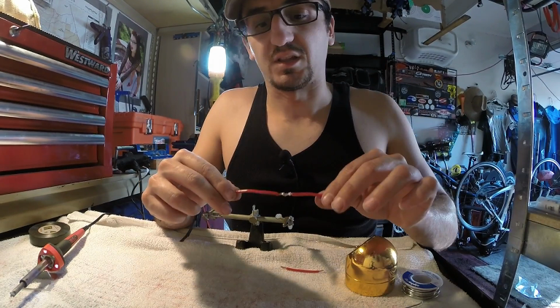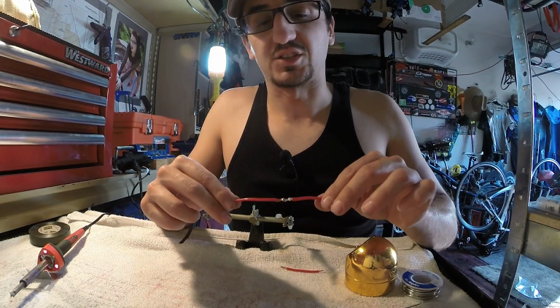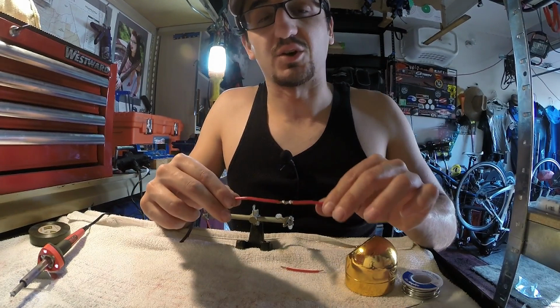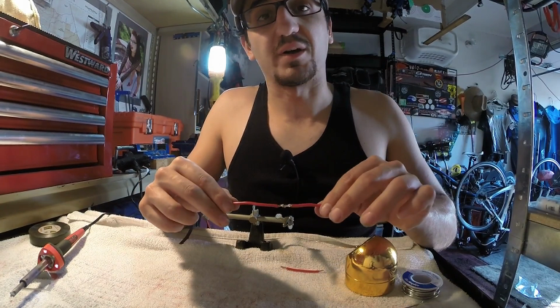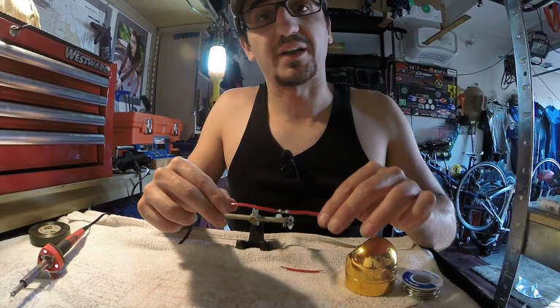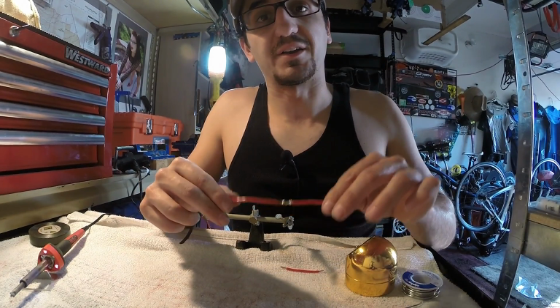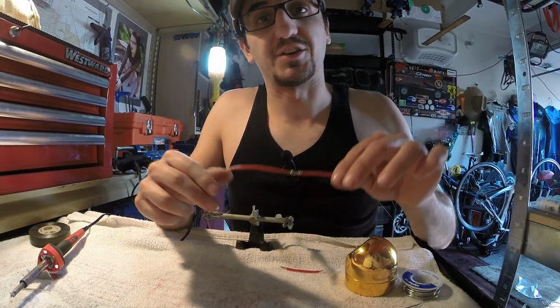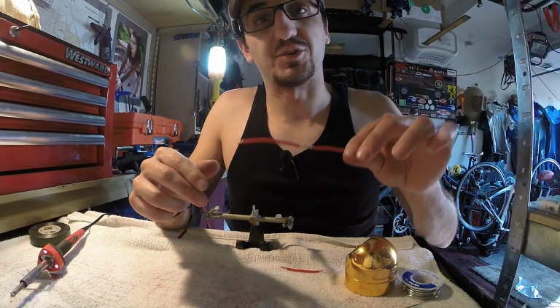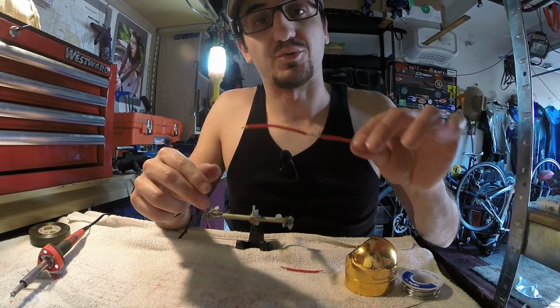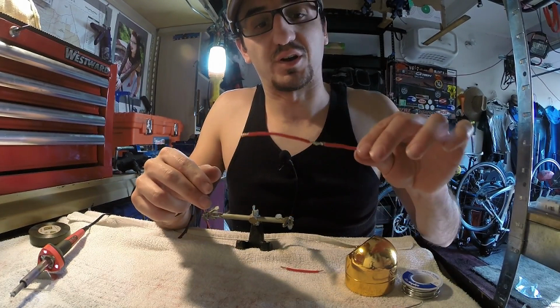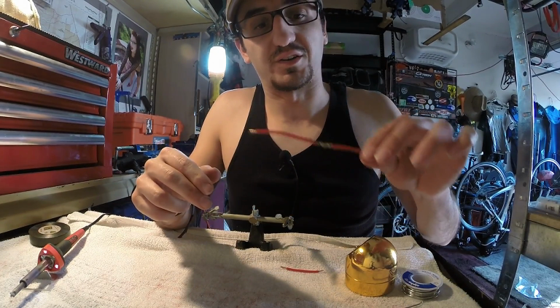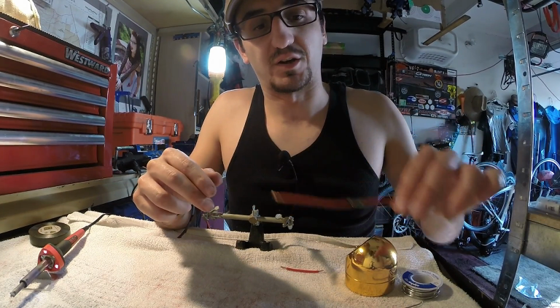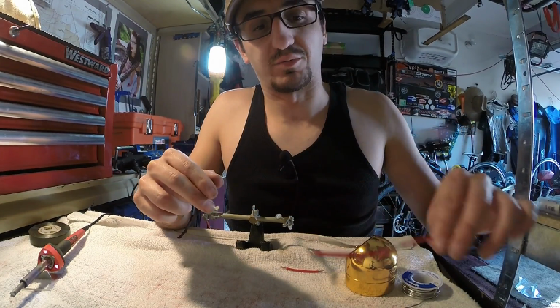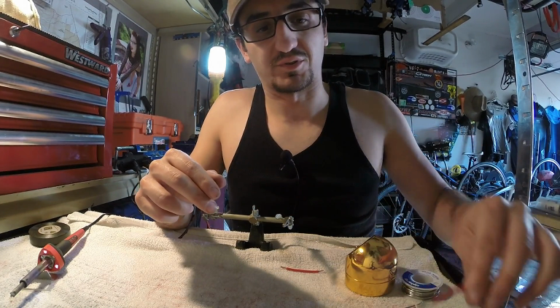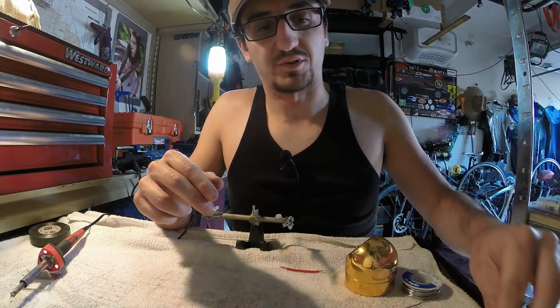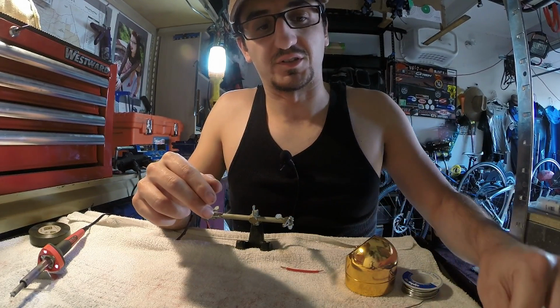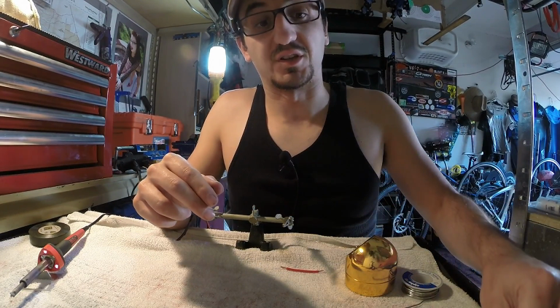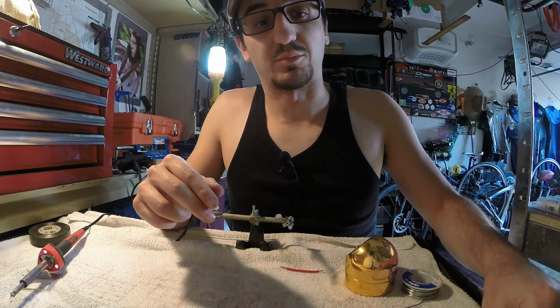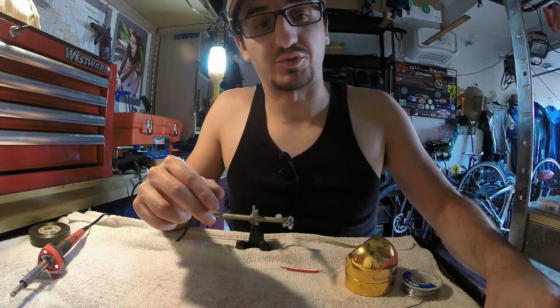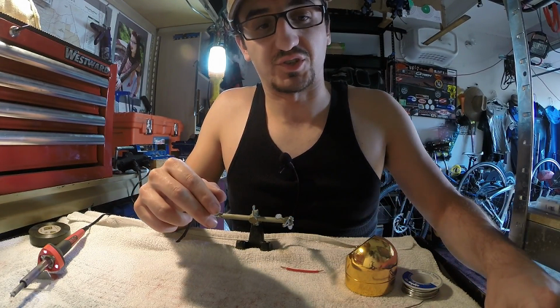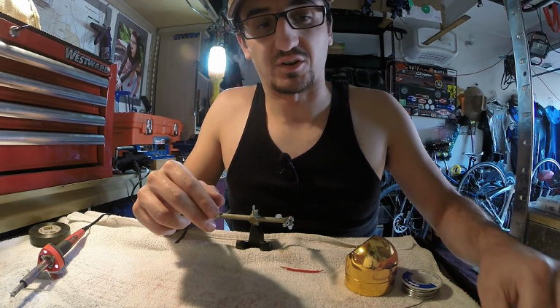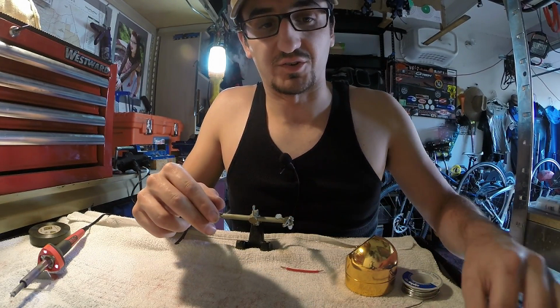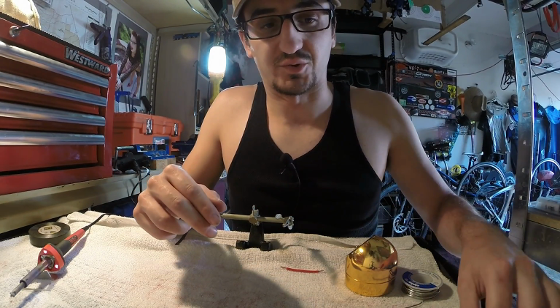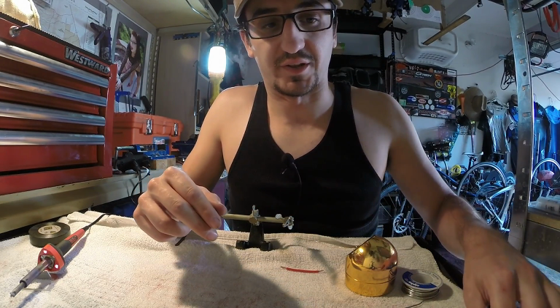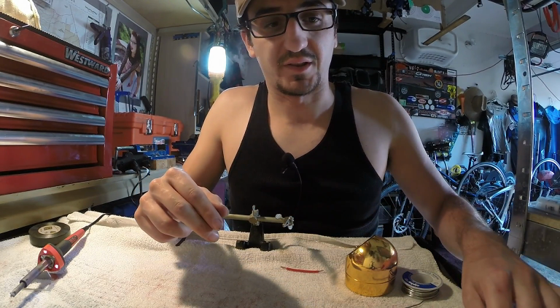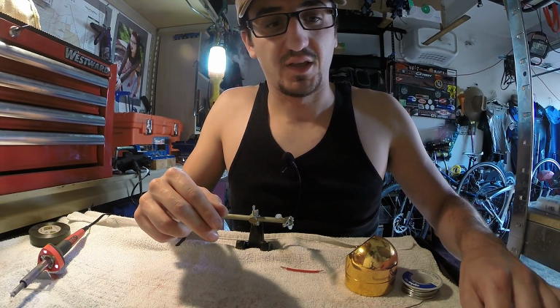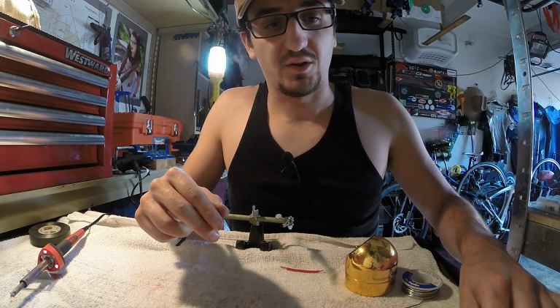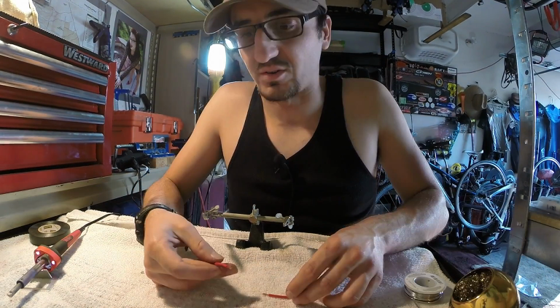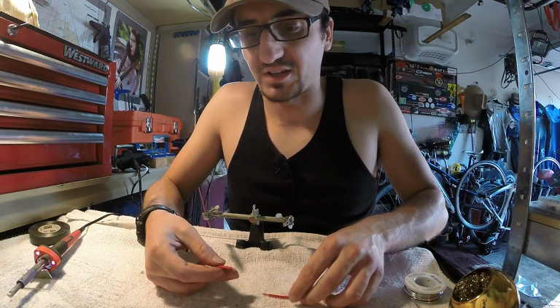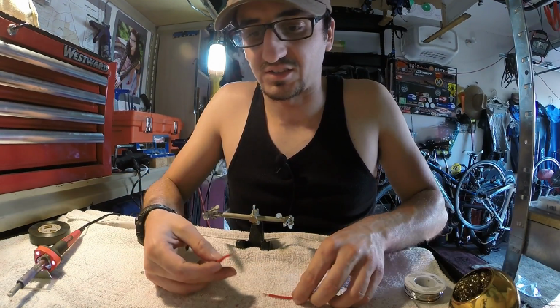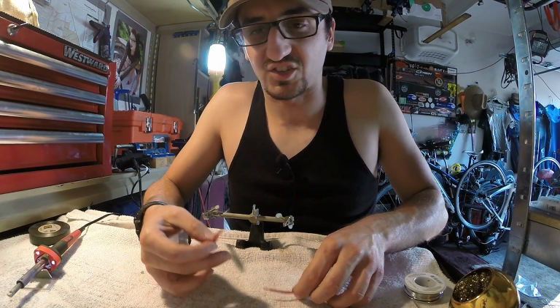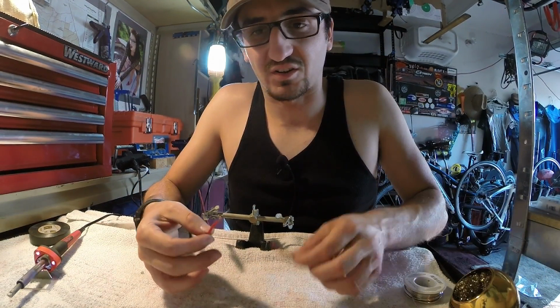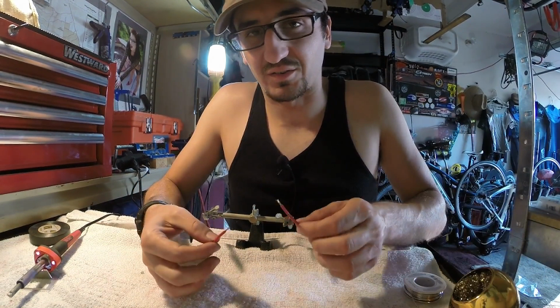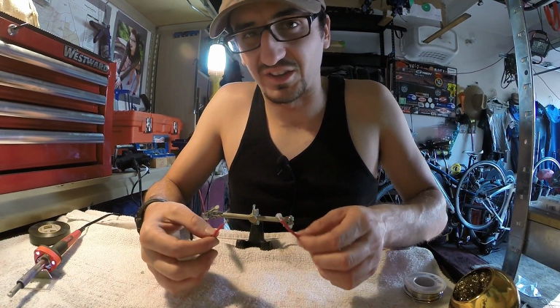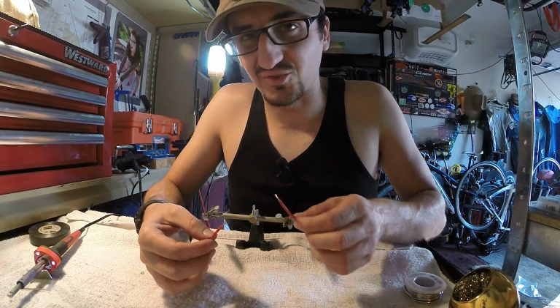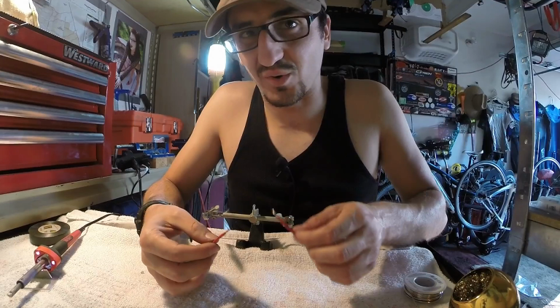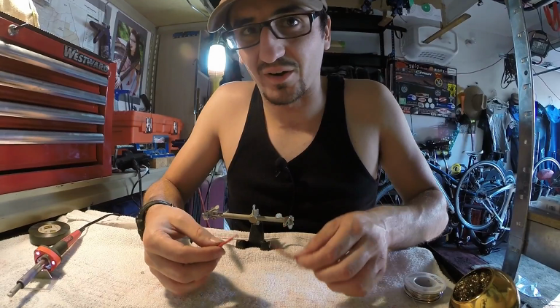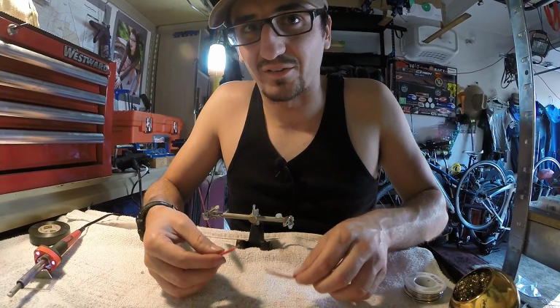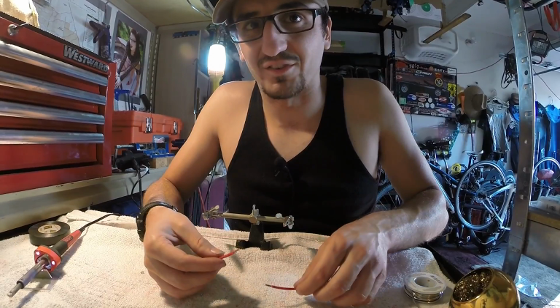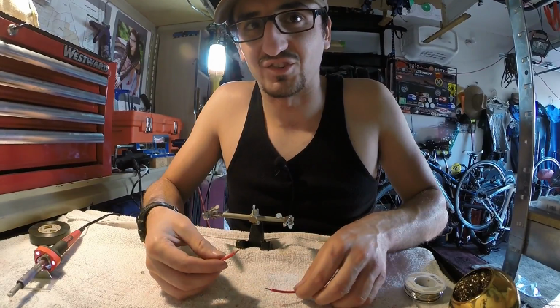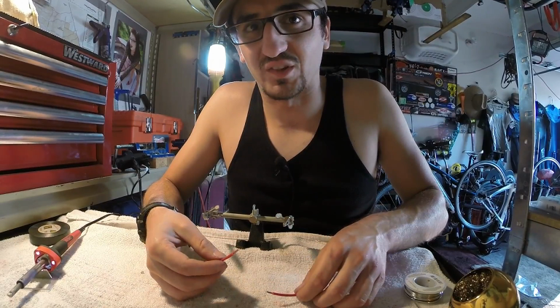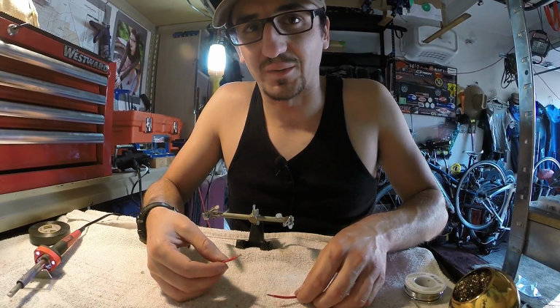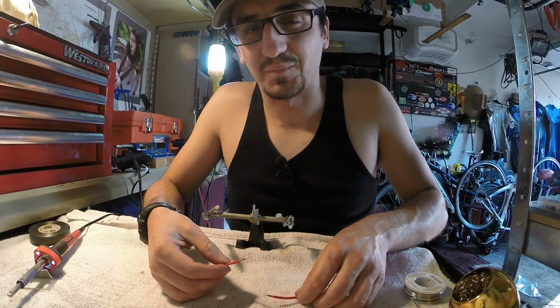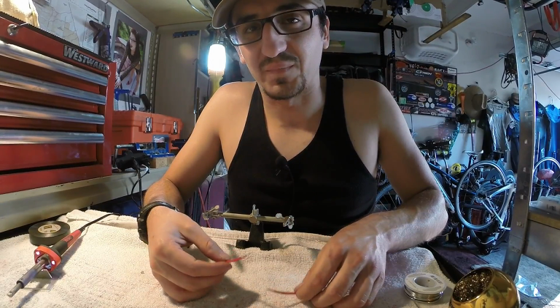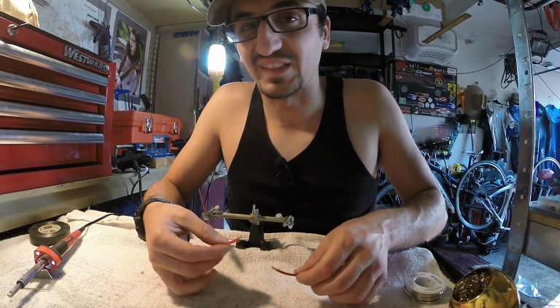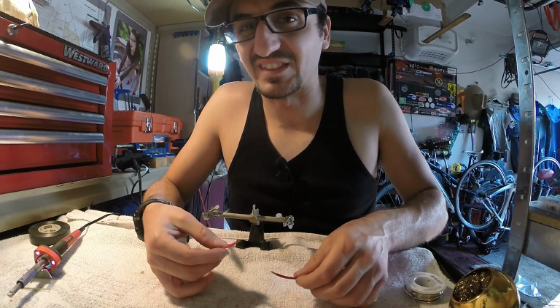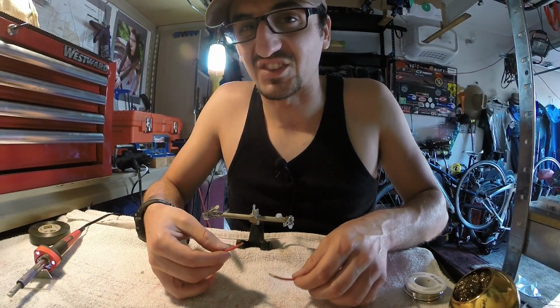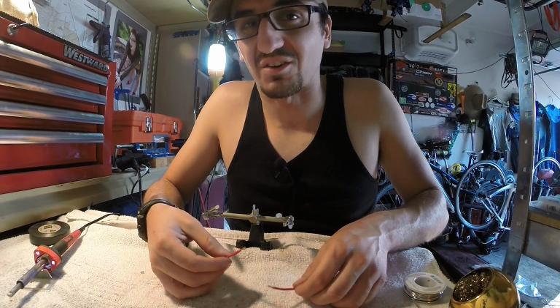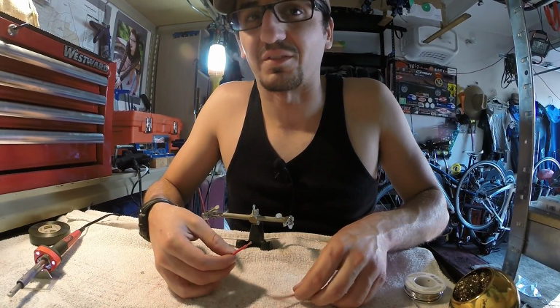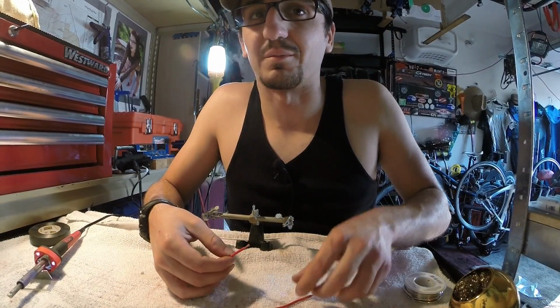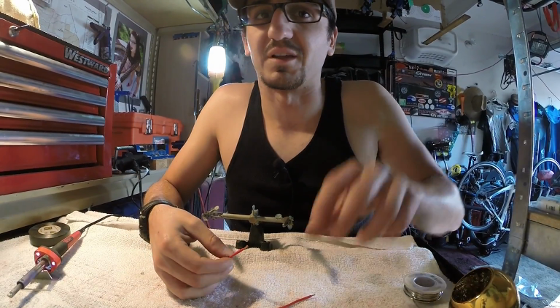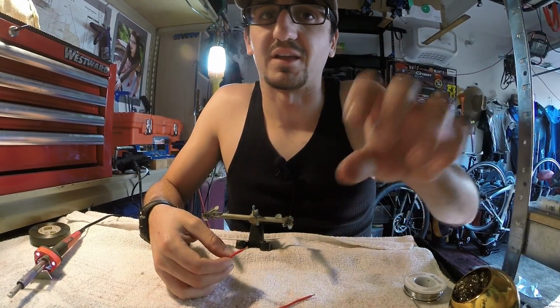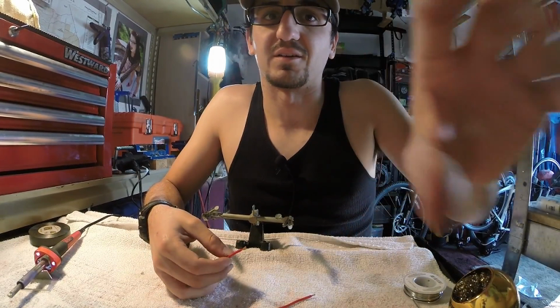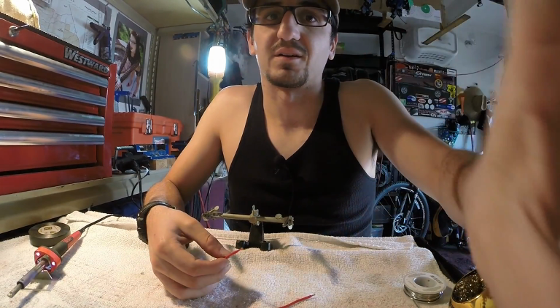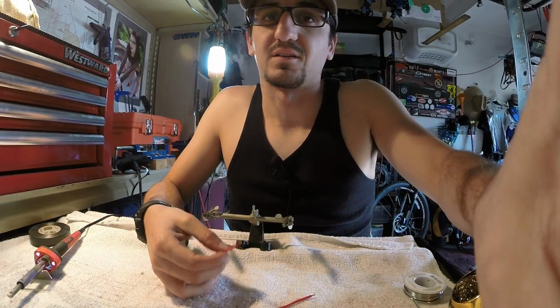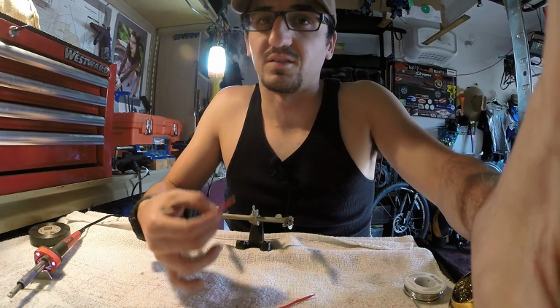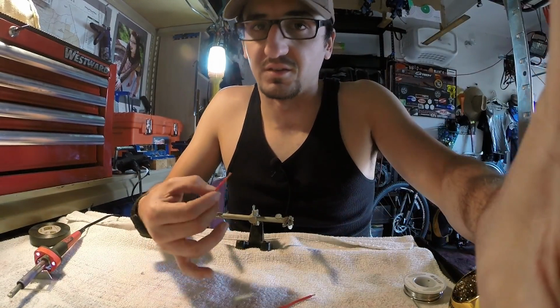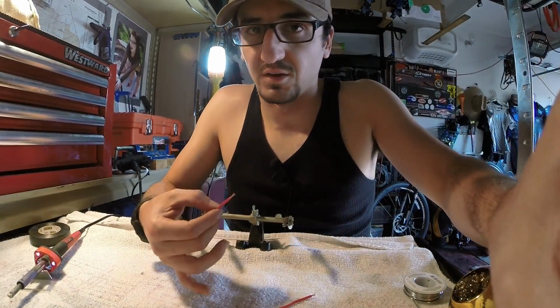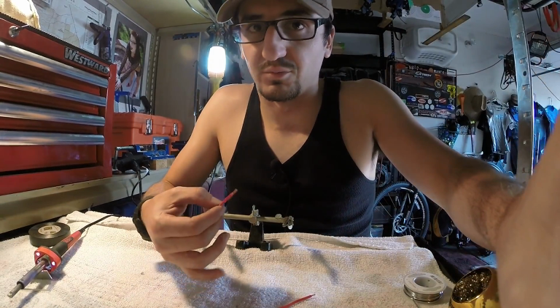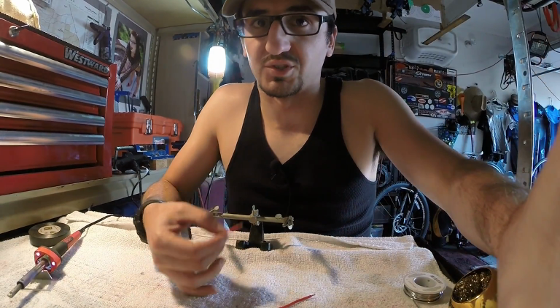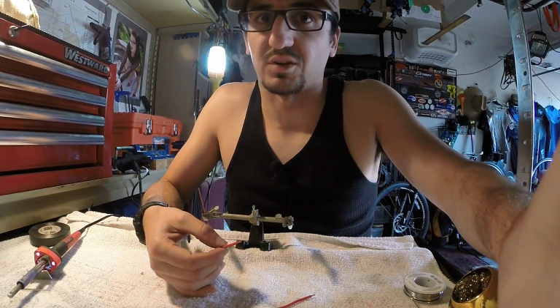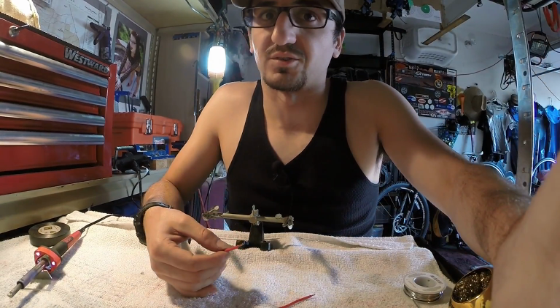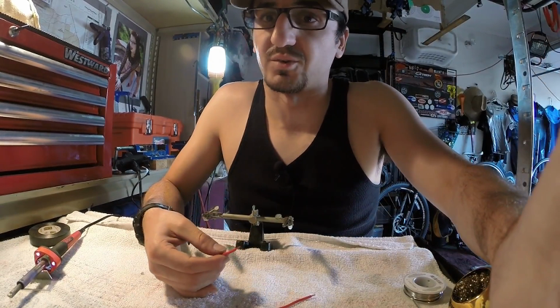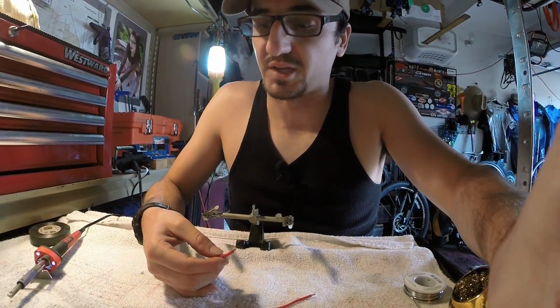Let's go ahead and do a double solder joint — go ahead and solder each wire individually, then solder them together. That's the double solder joint.